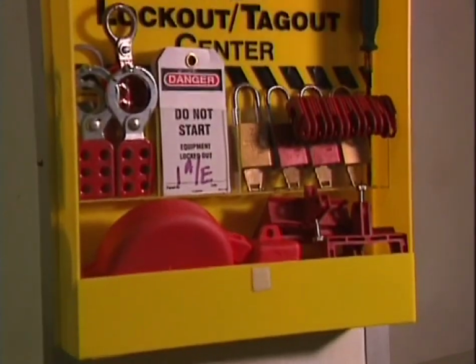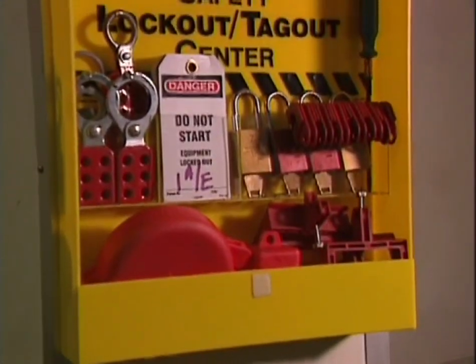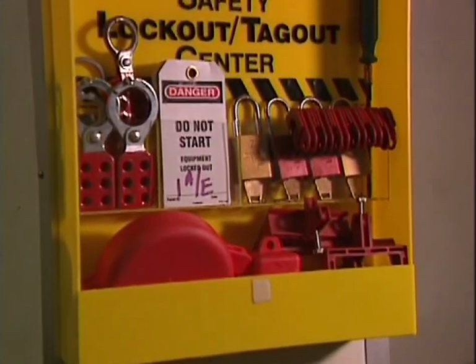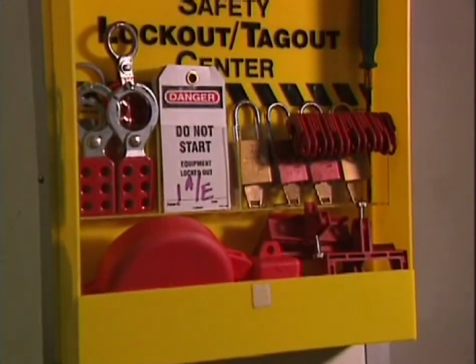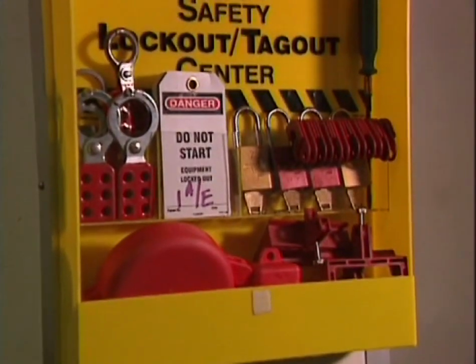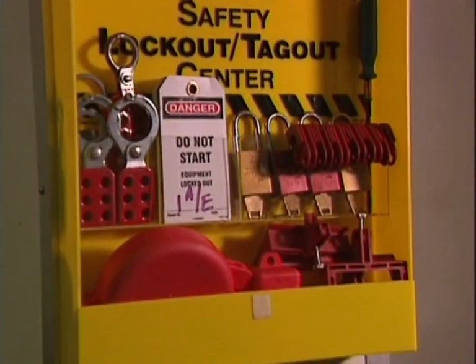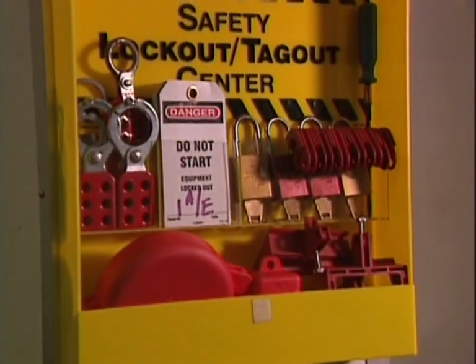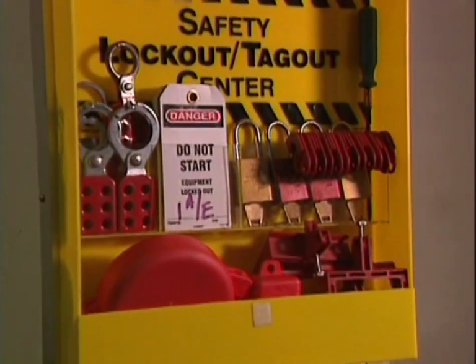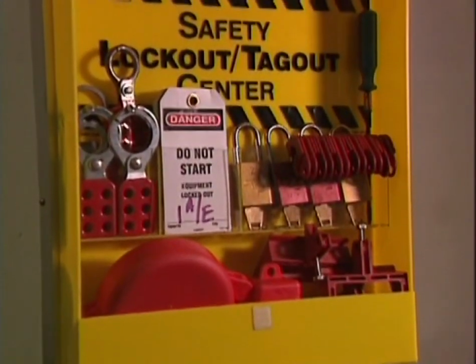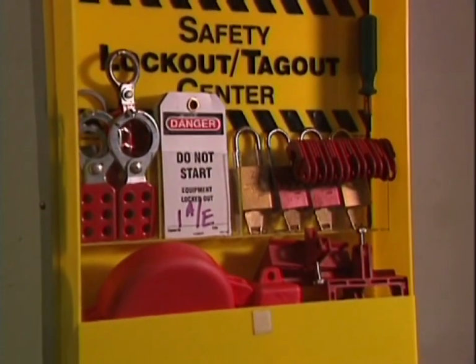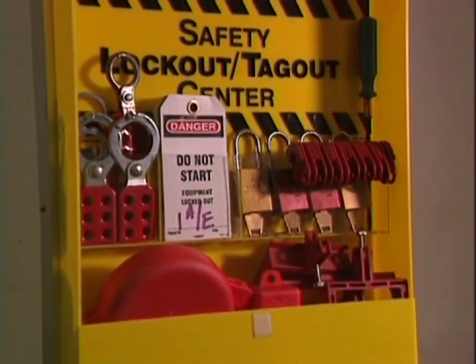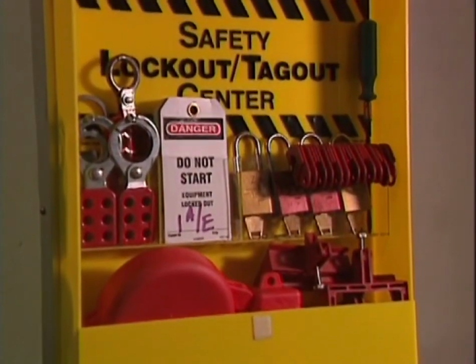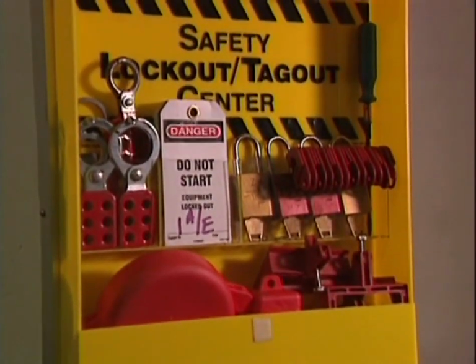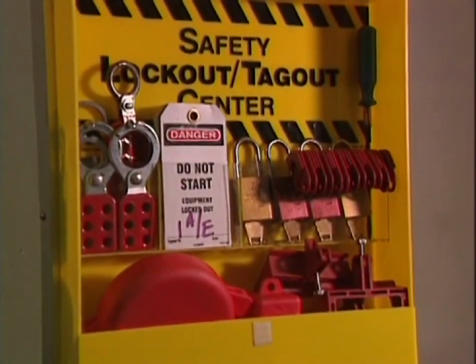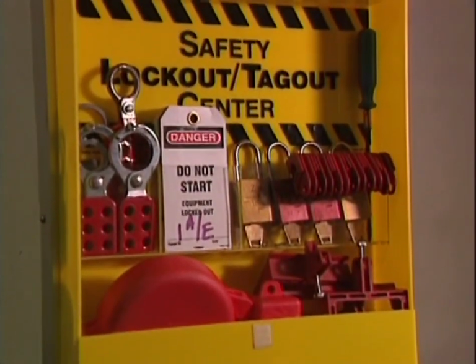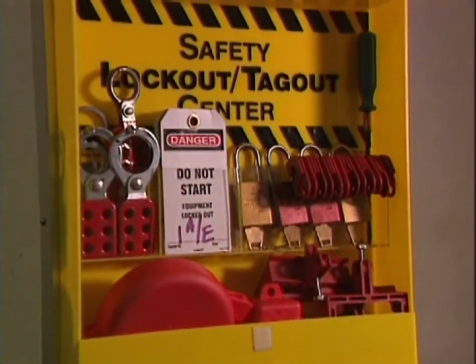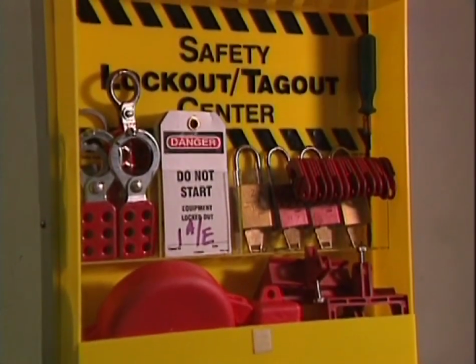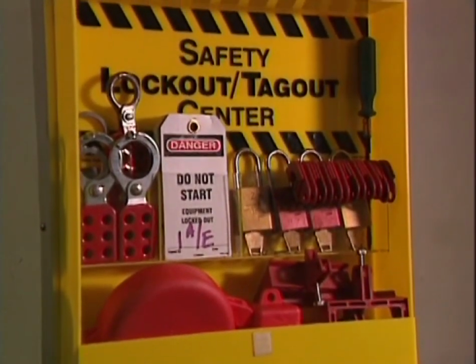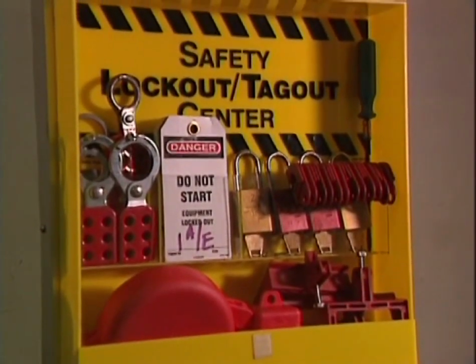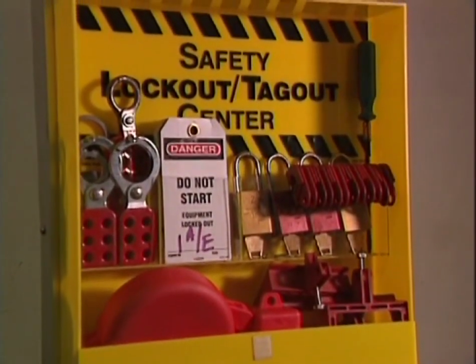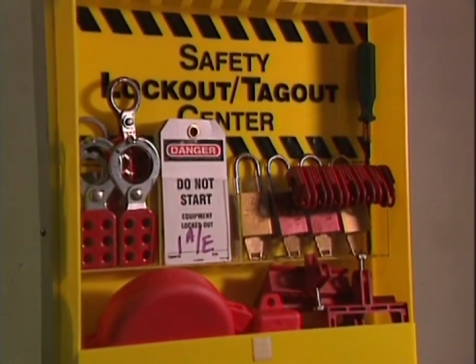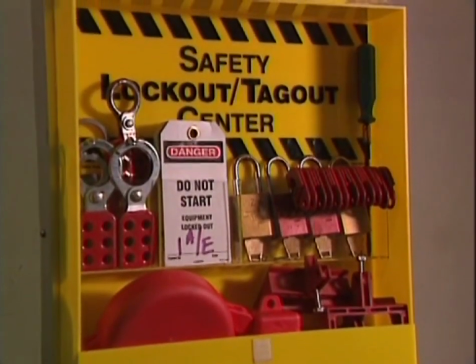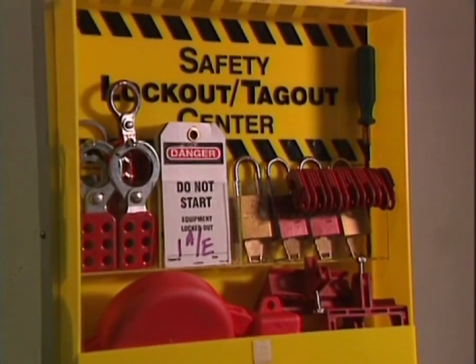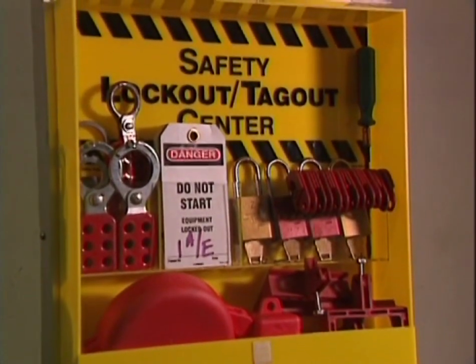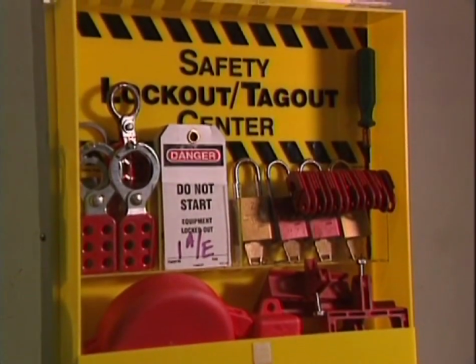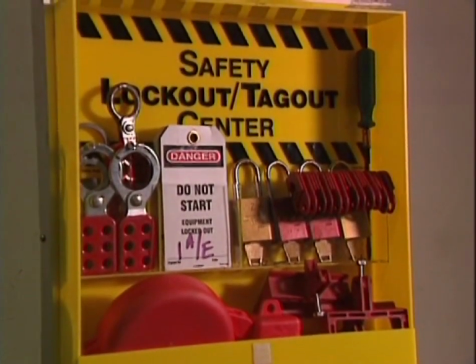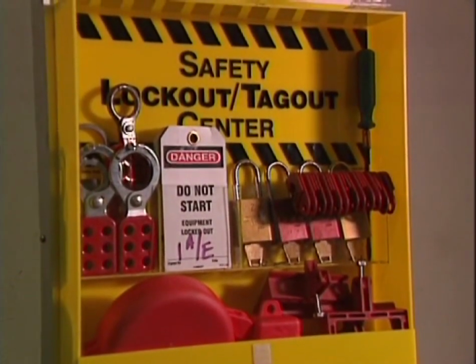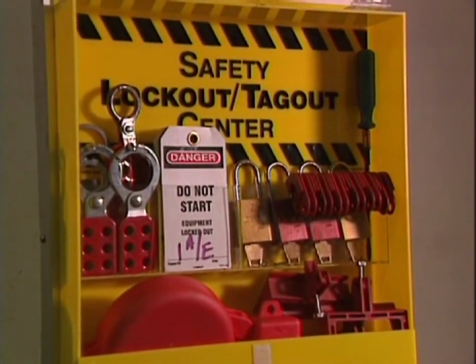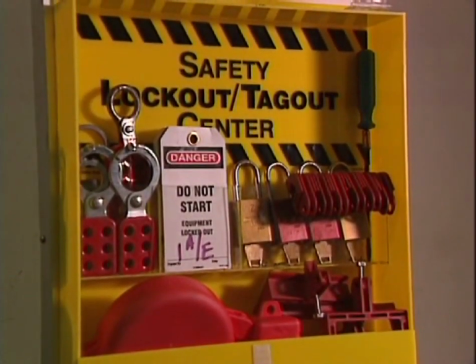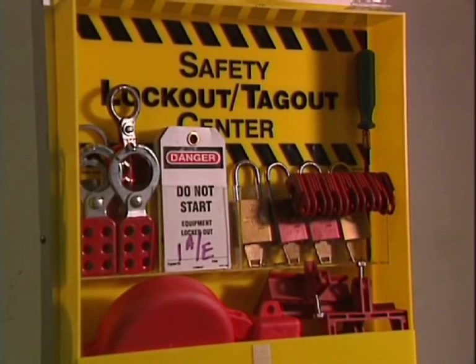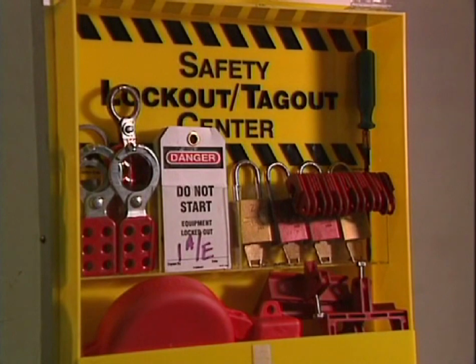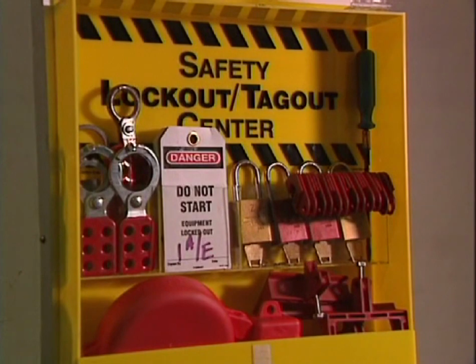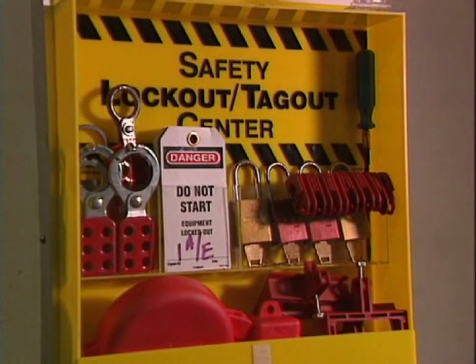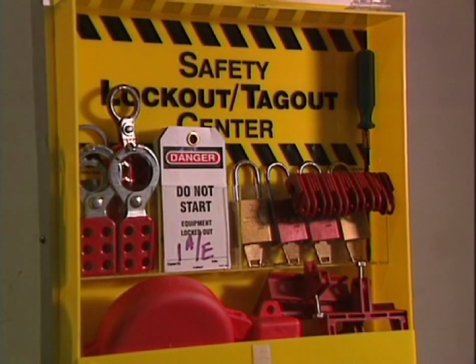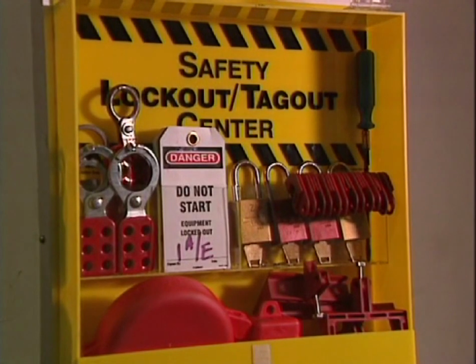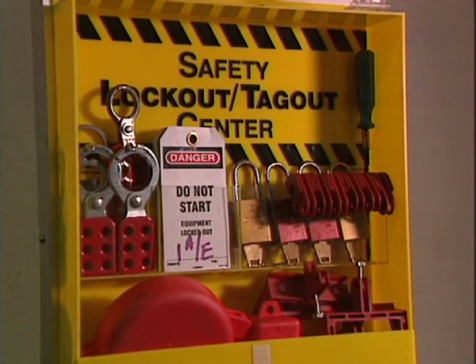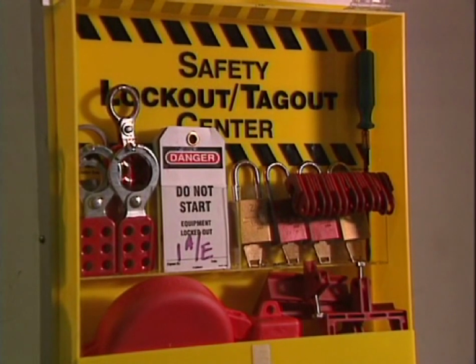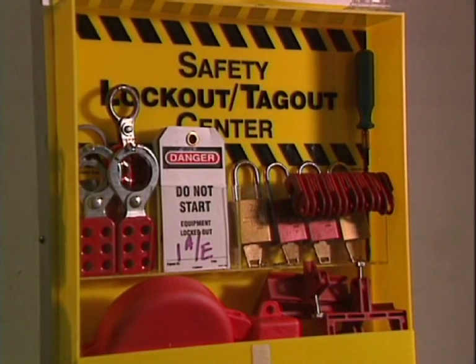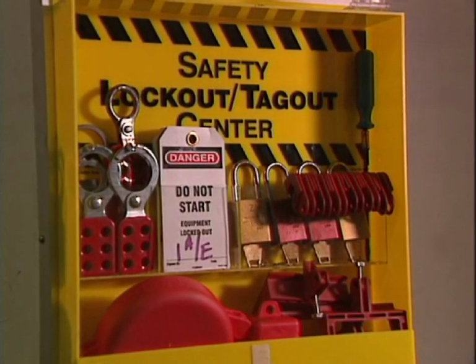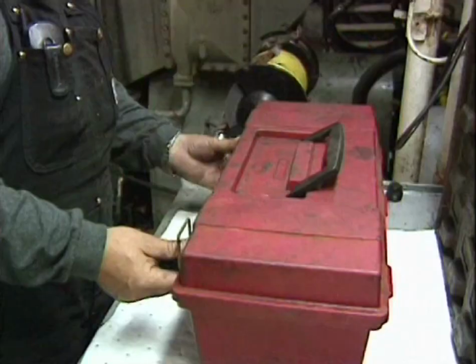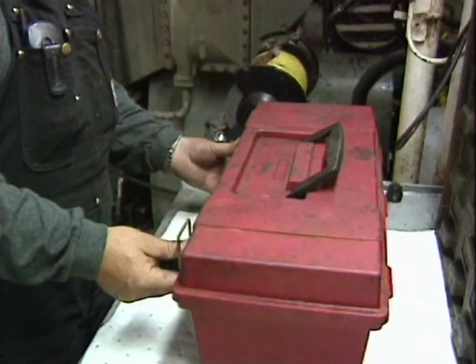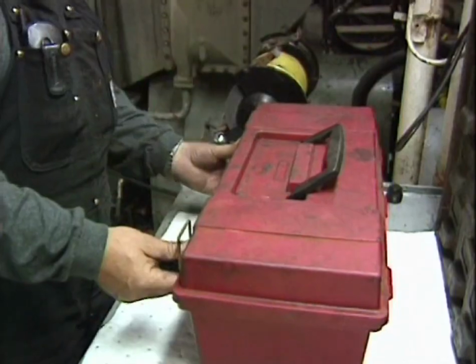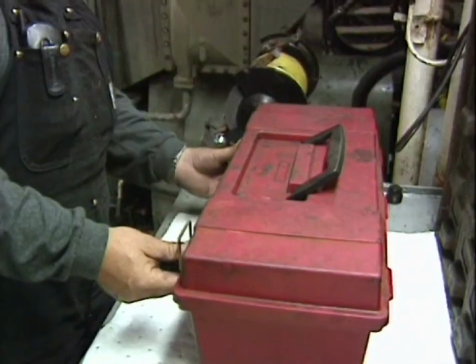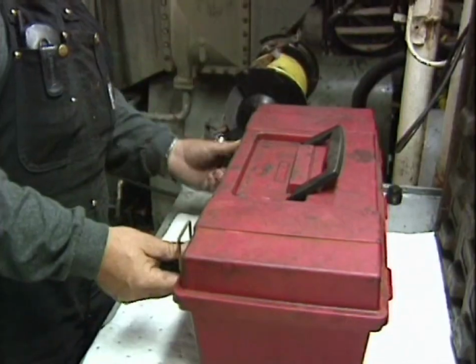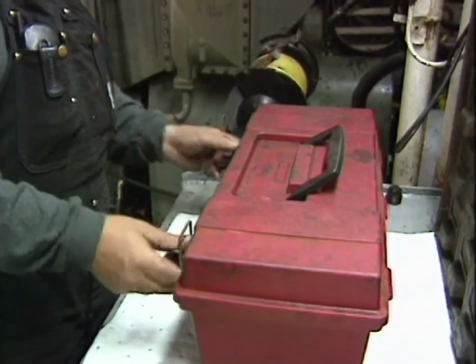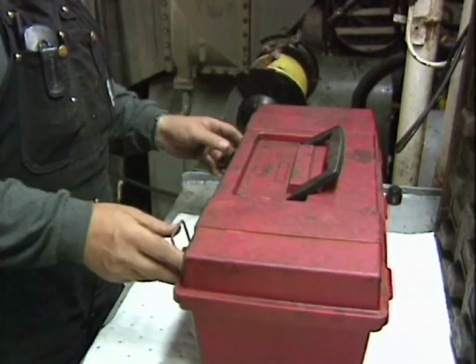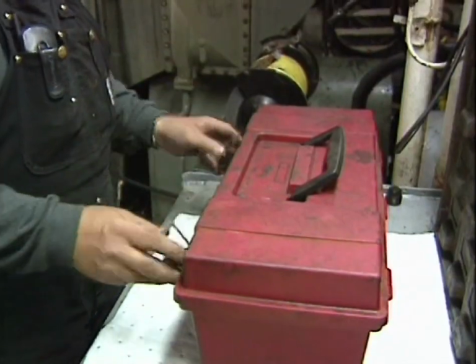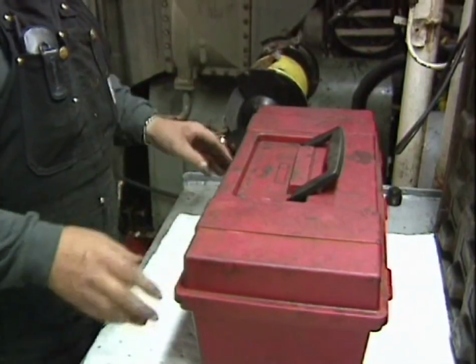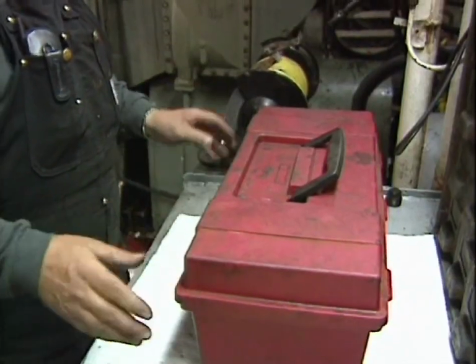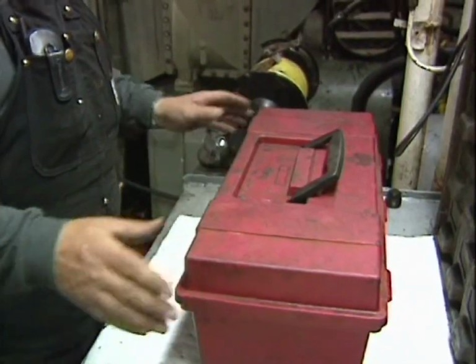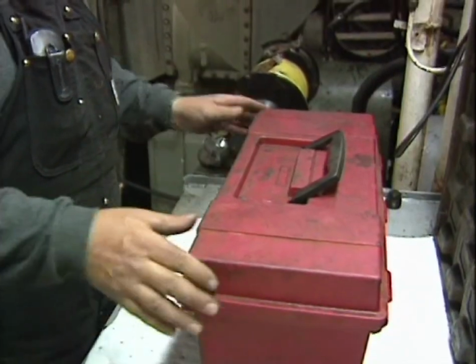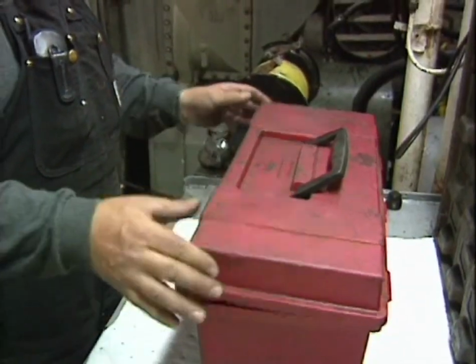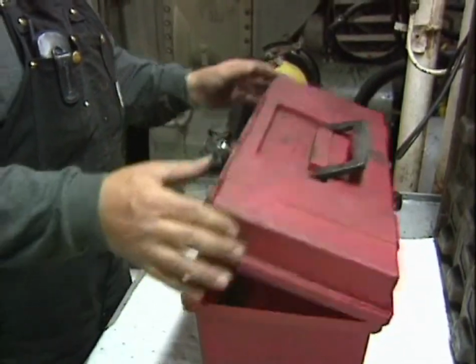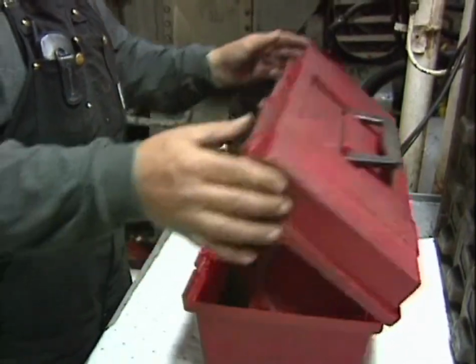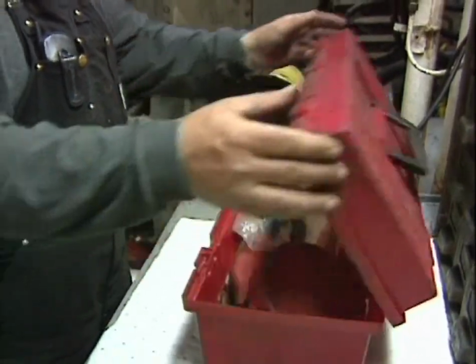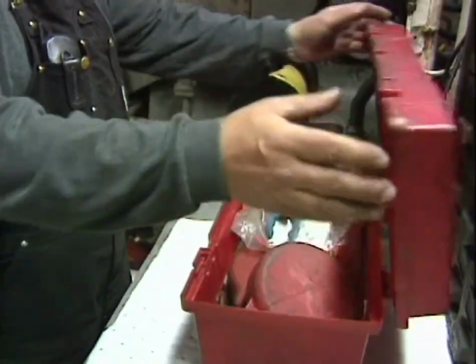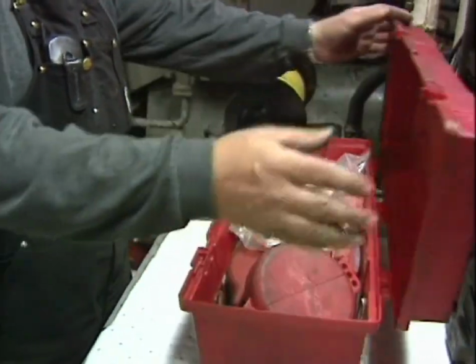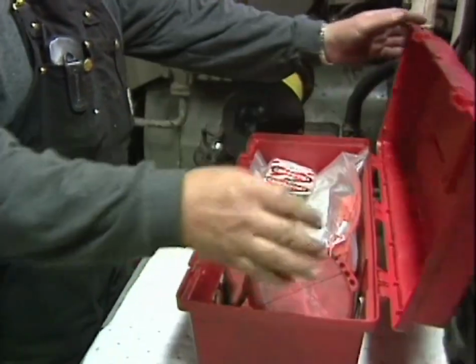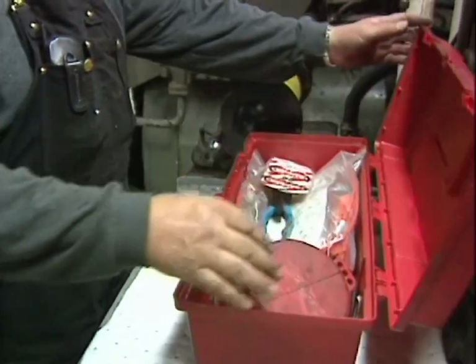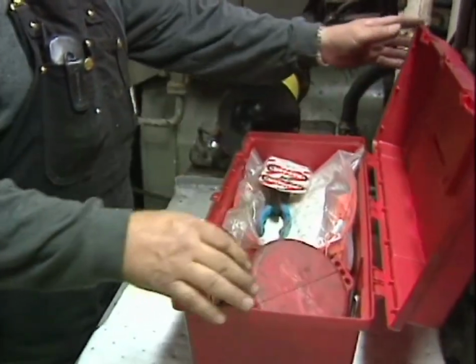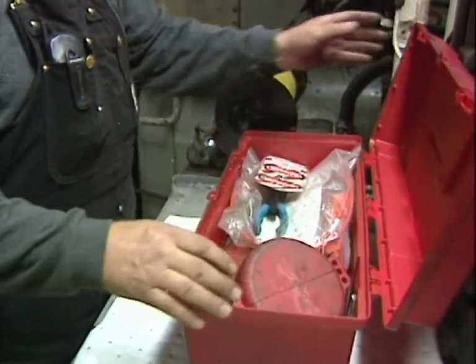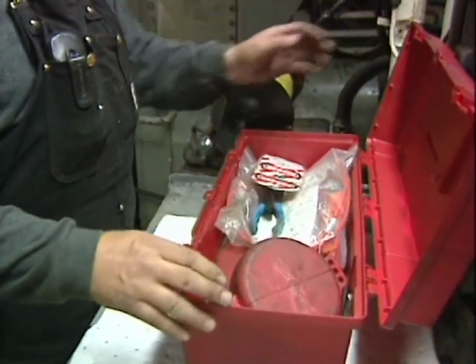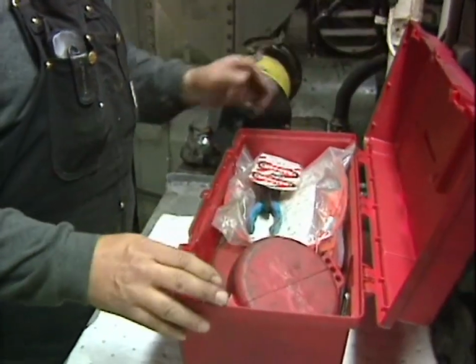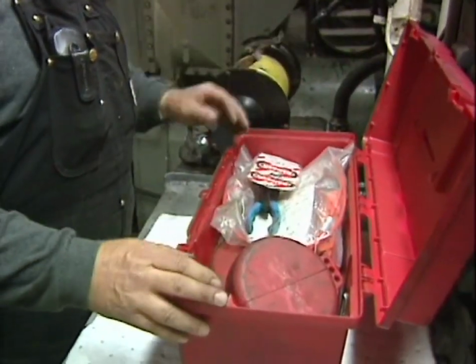Lockout devices and tags are stored at lockout/tagout stations or in portable lockout/tagout kits.